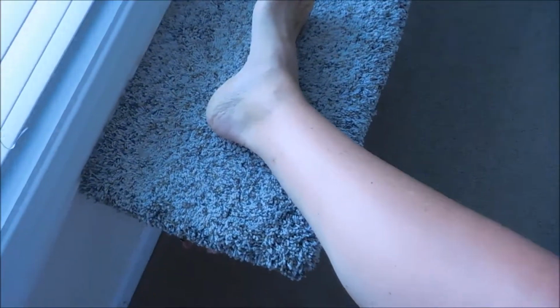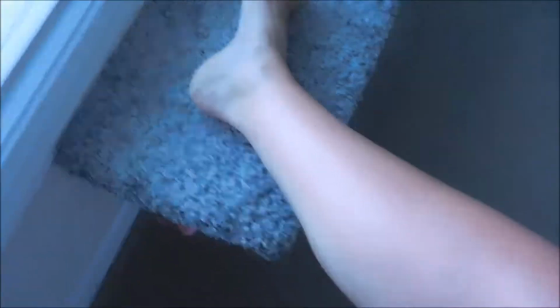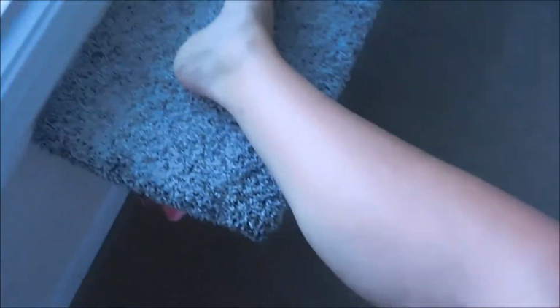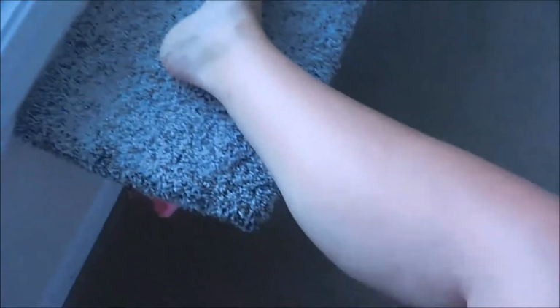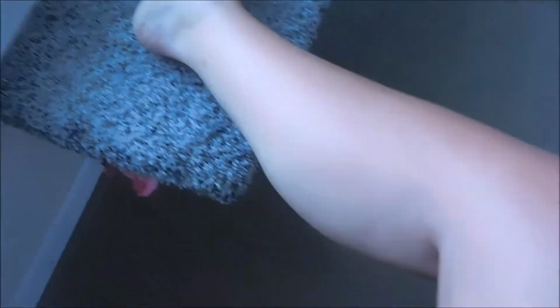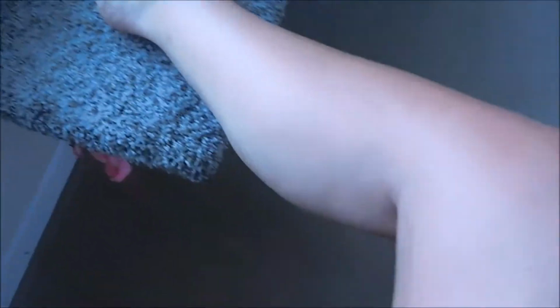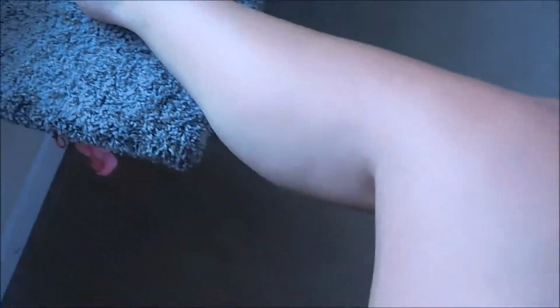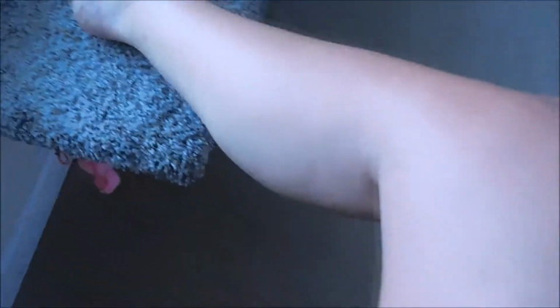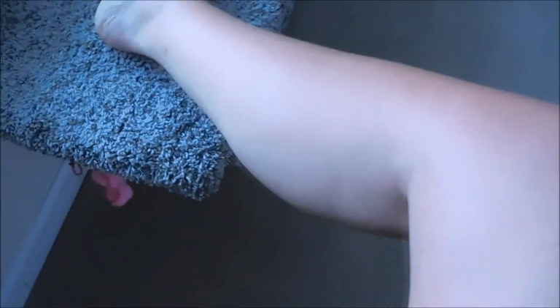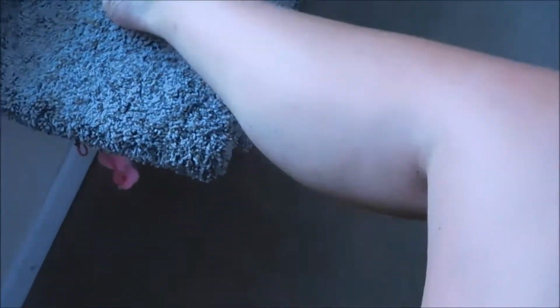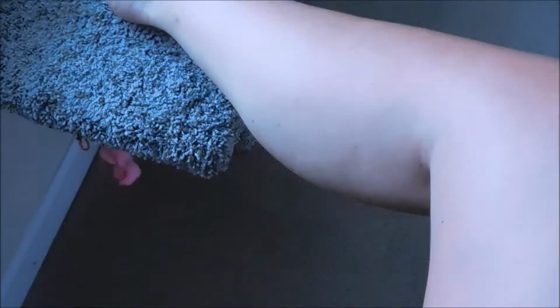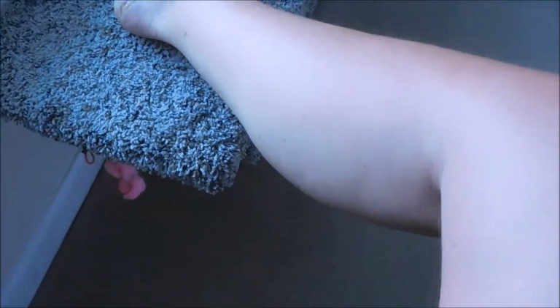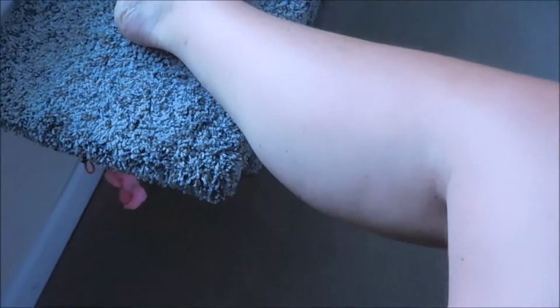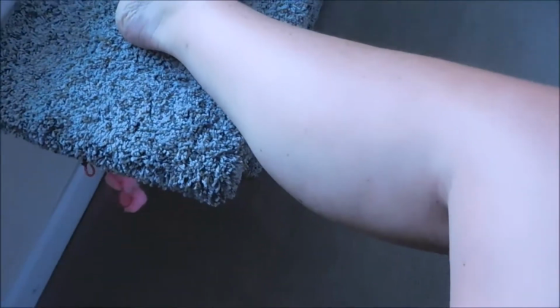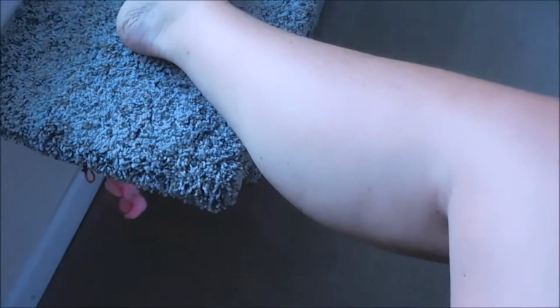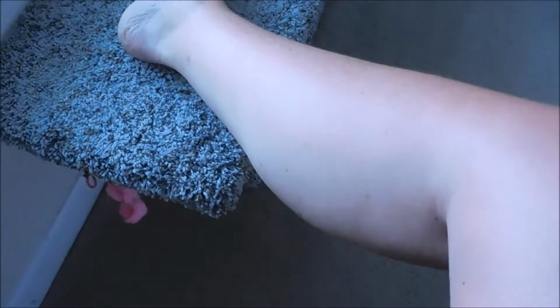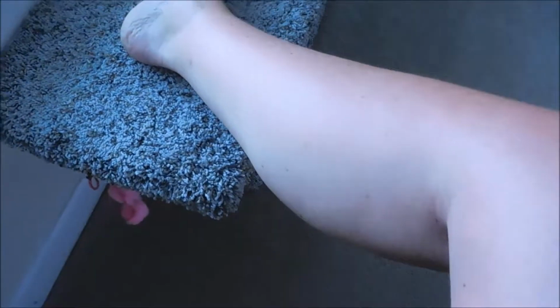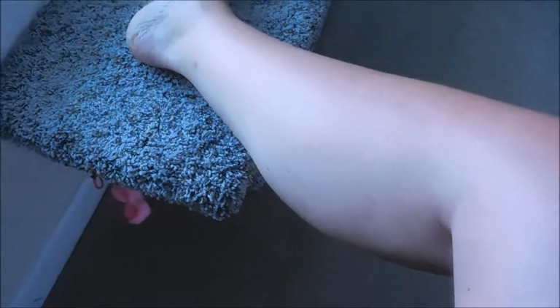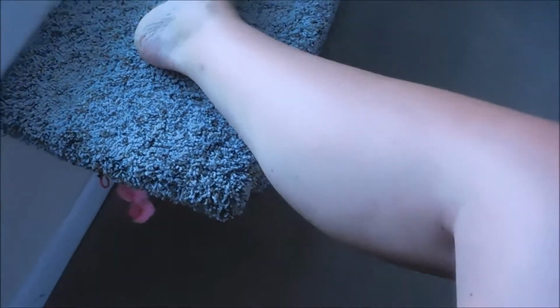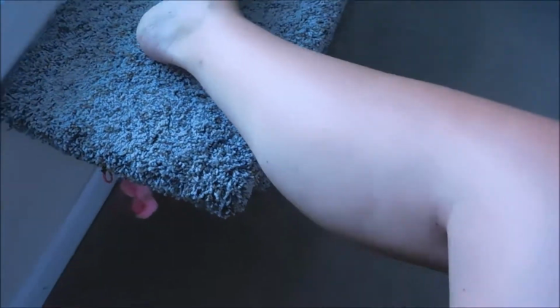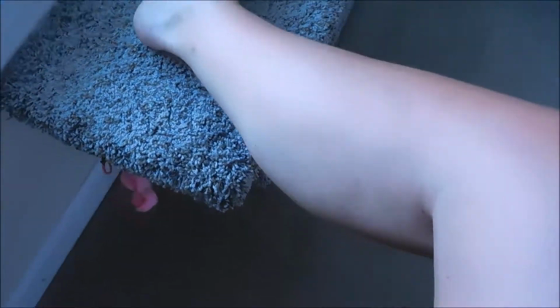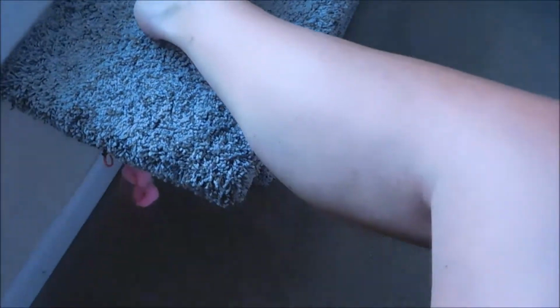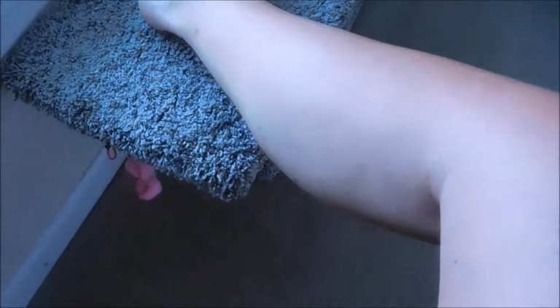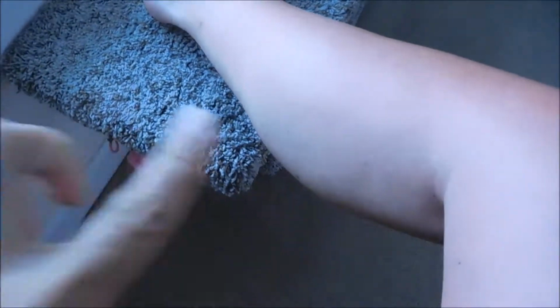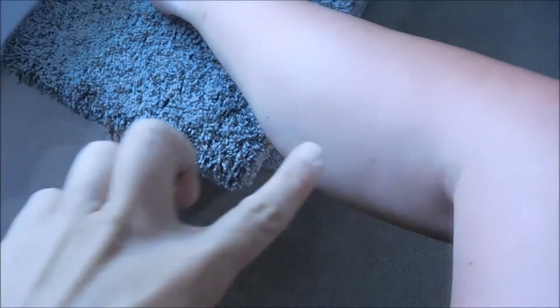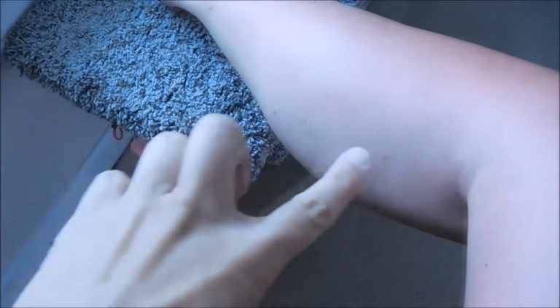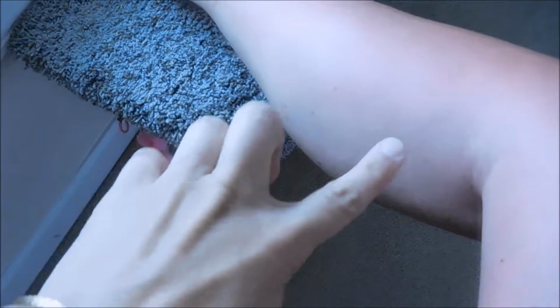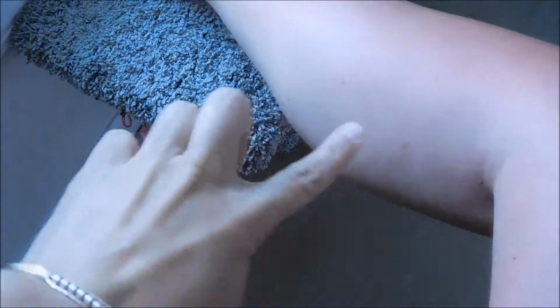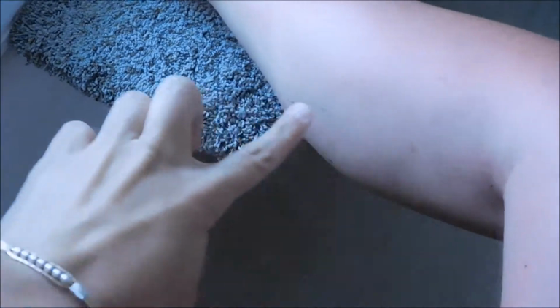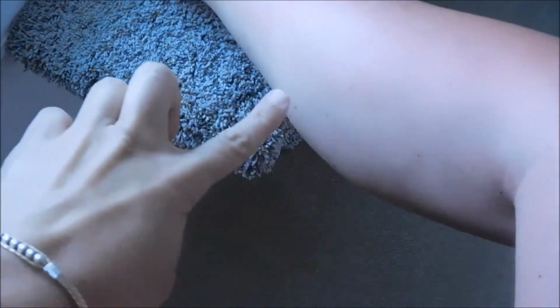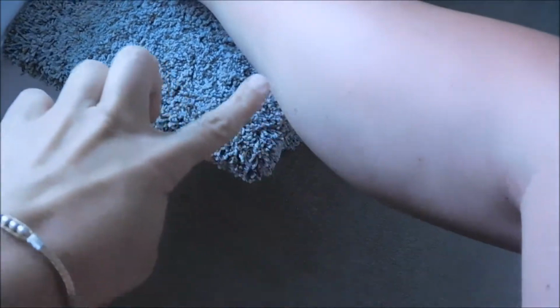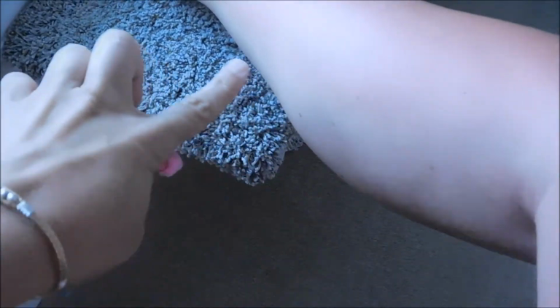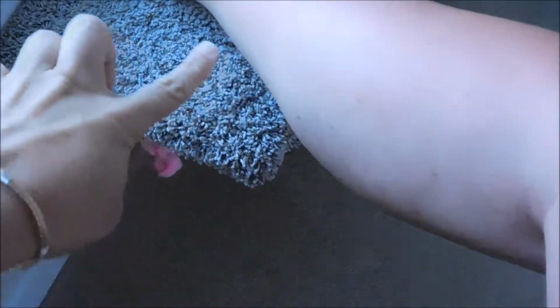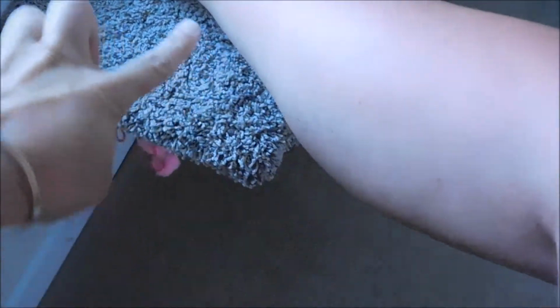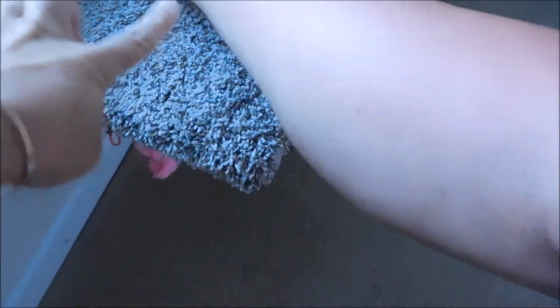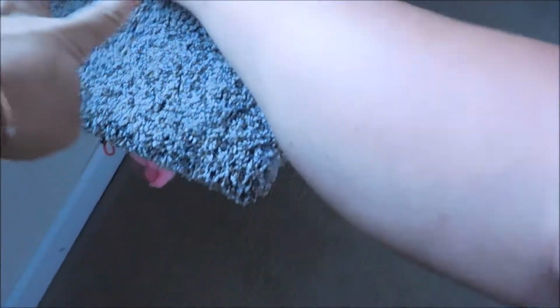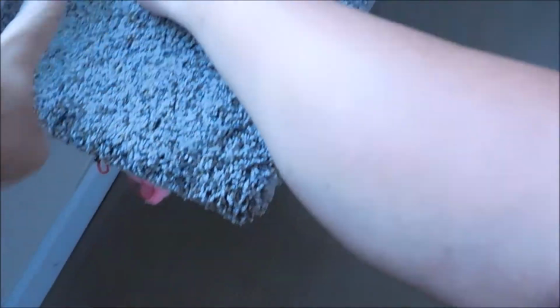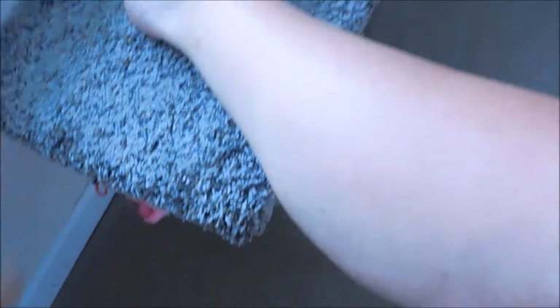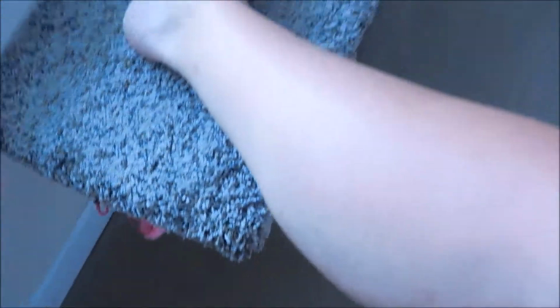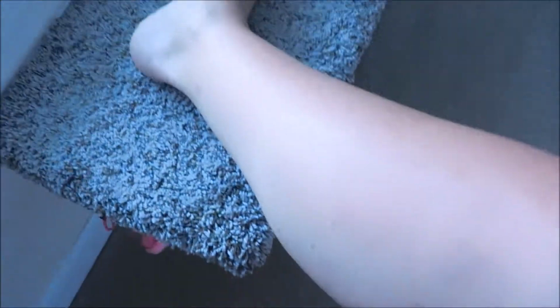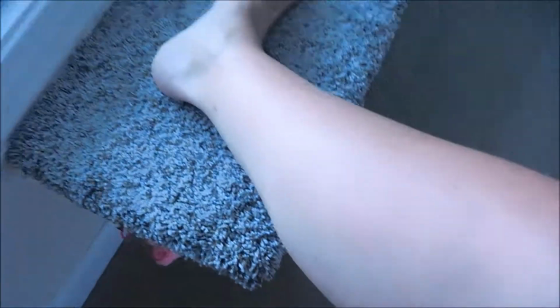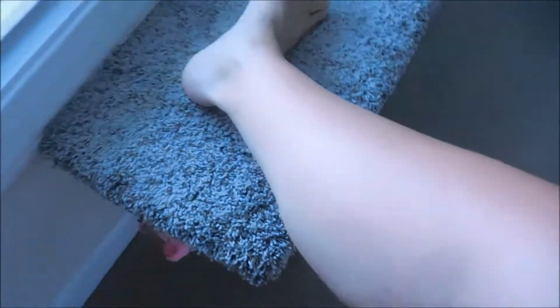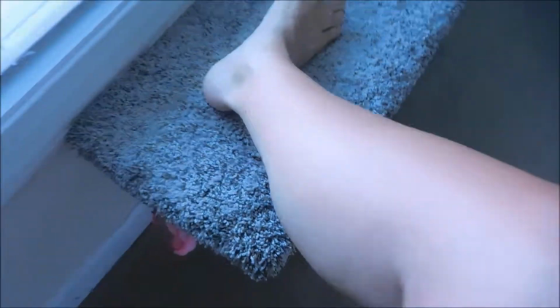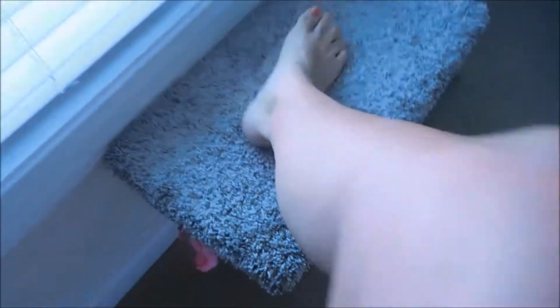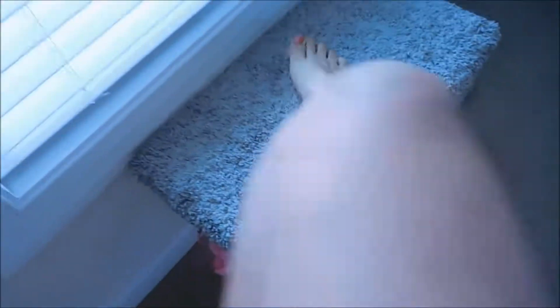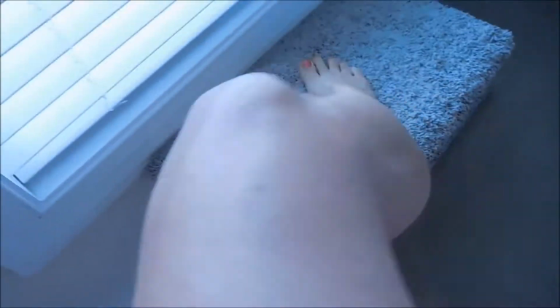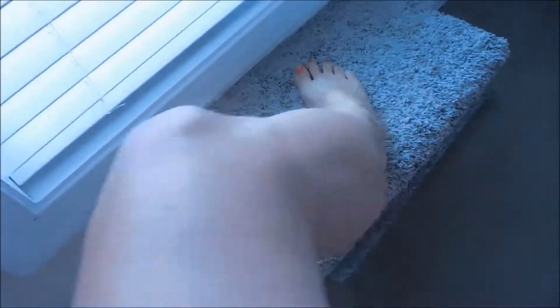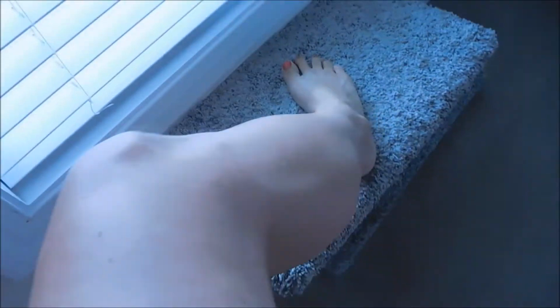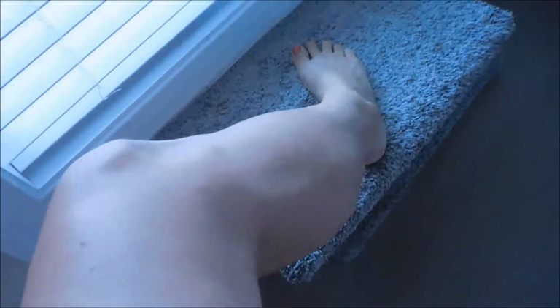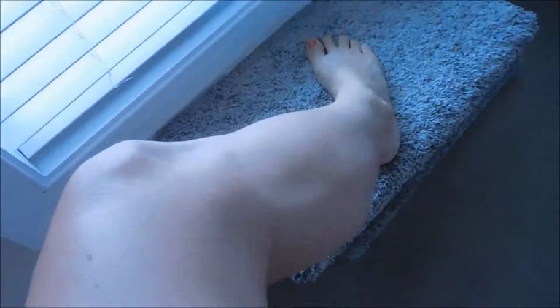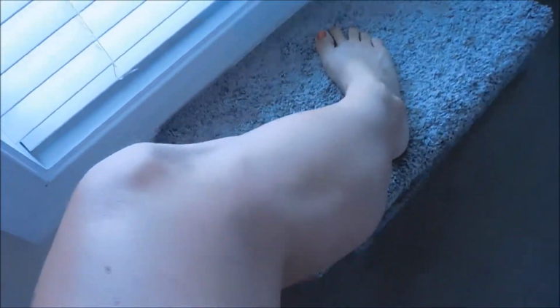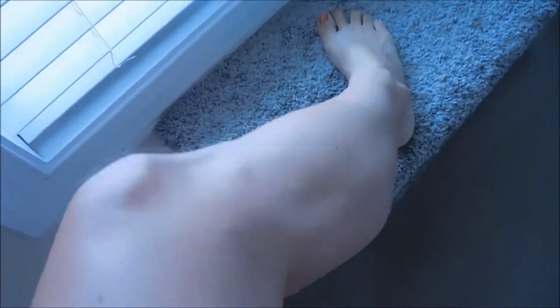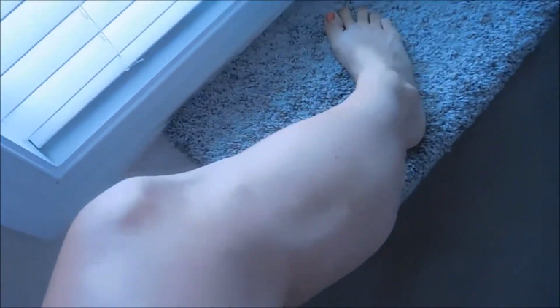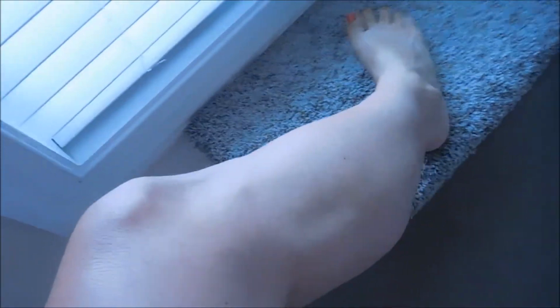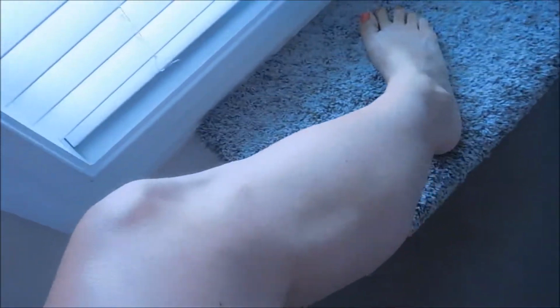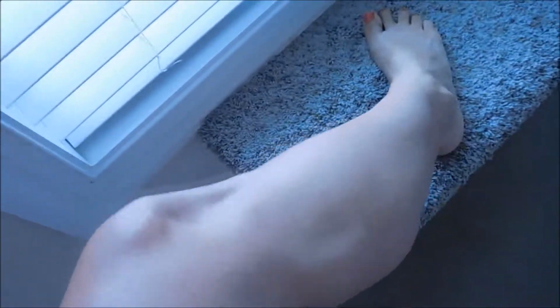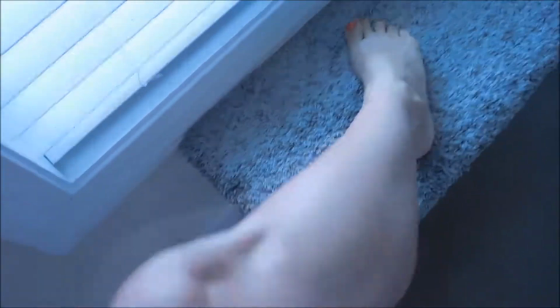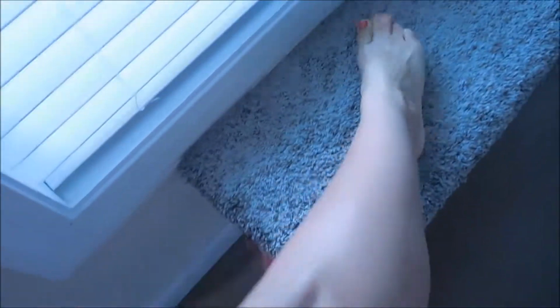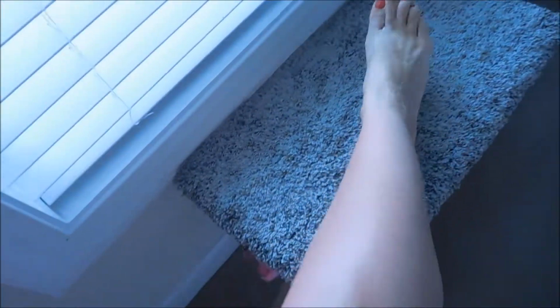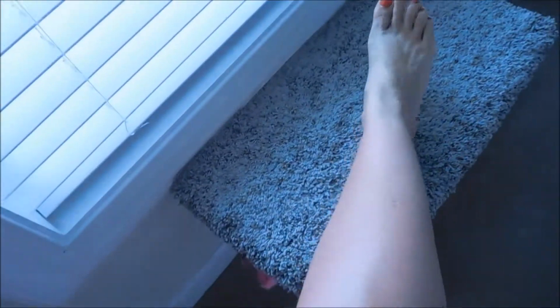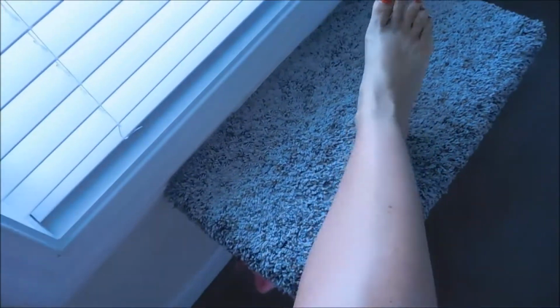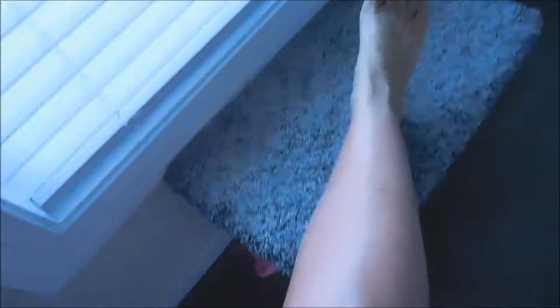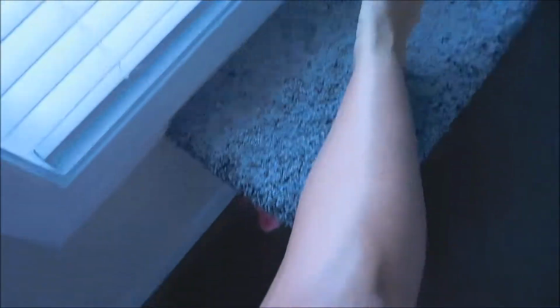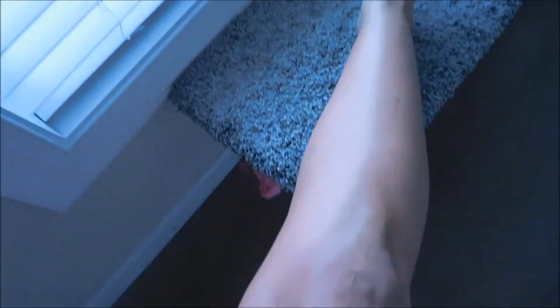I don't know if you can tell, but there is a definite line right down my leg right there where I got sunburned. Same on this side.